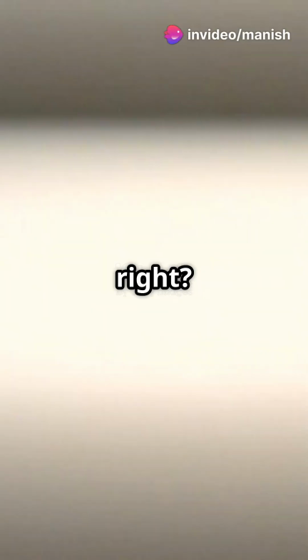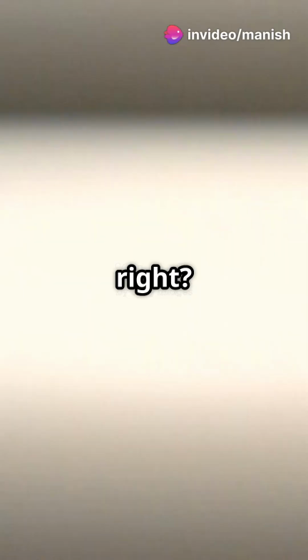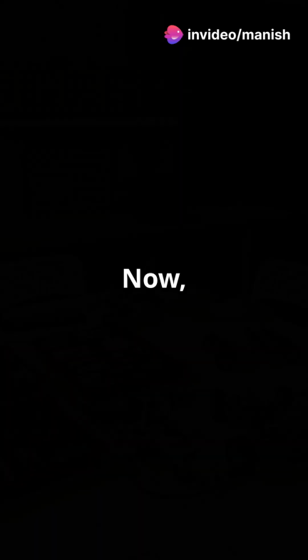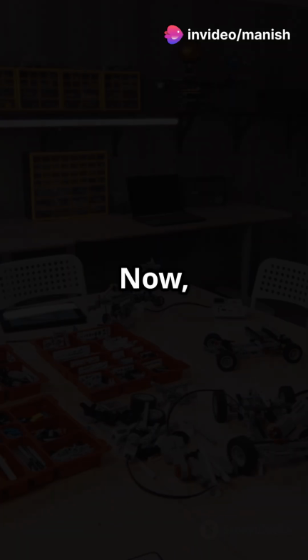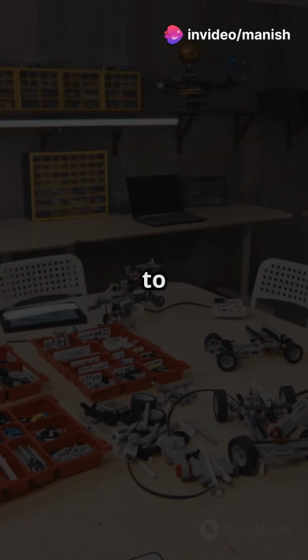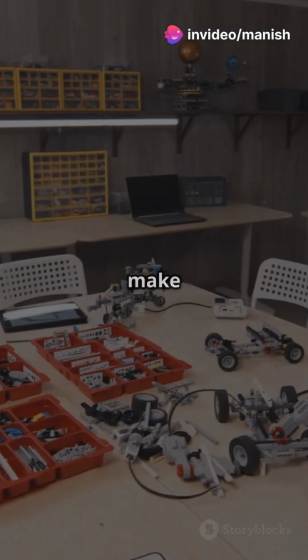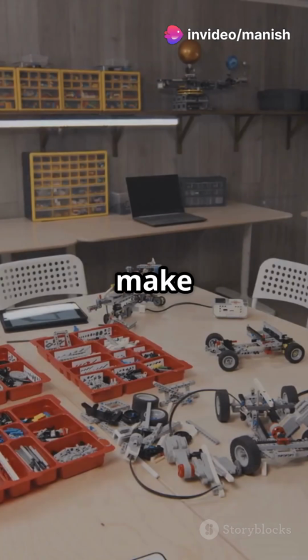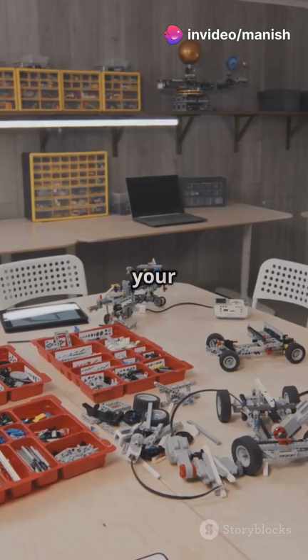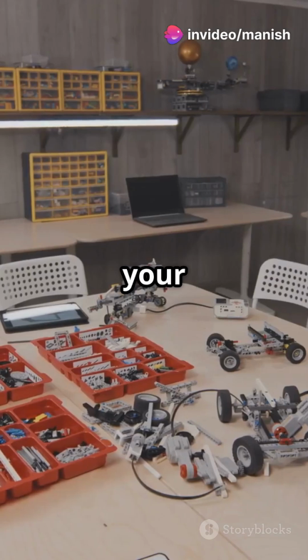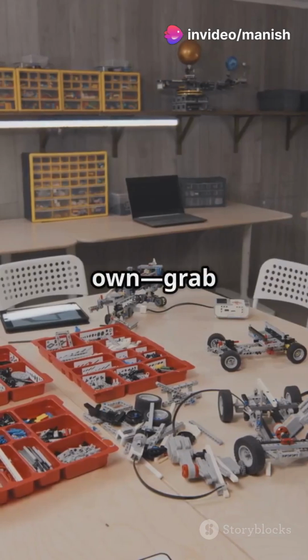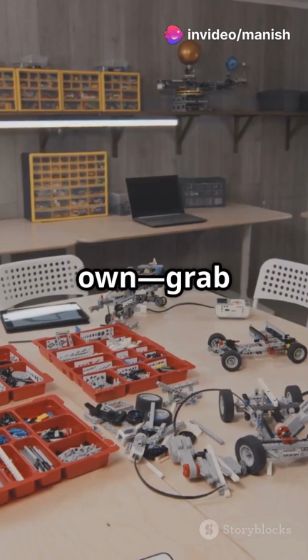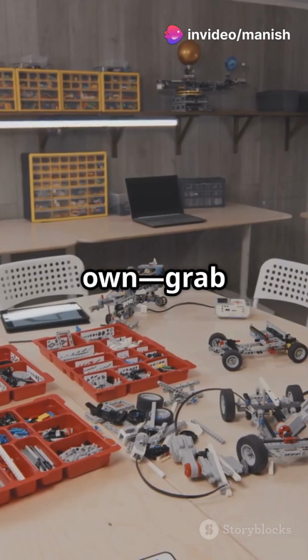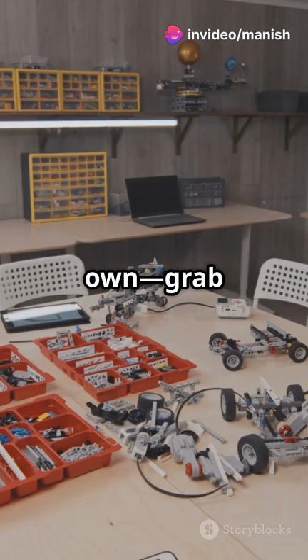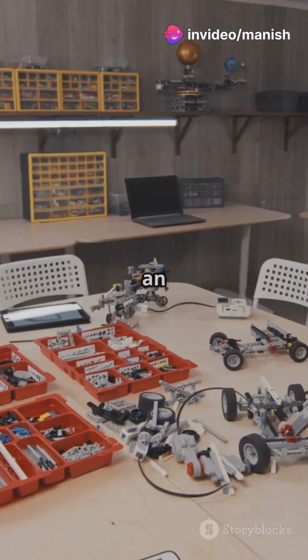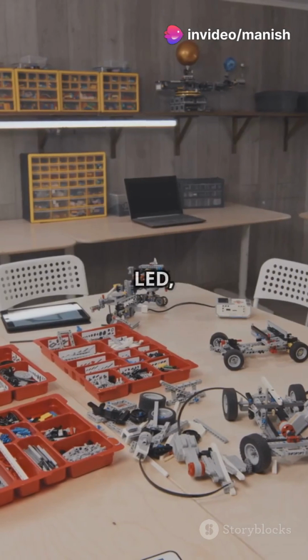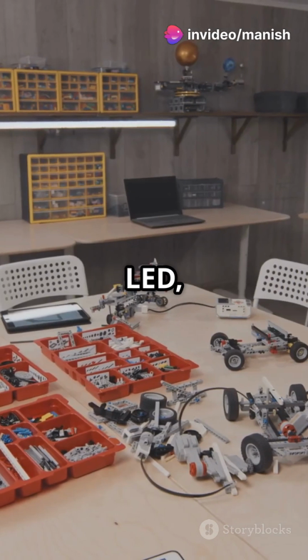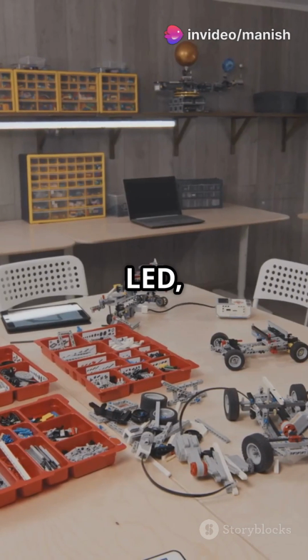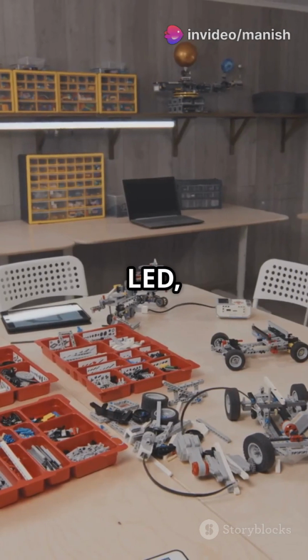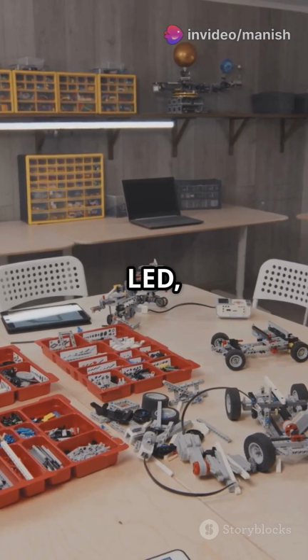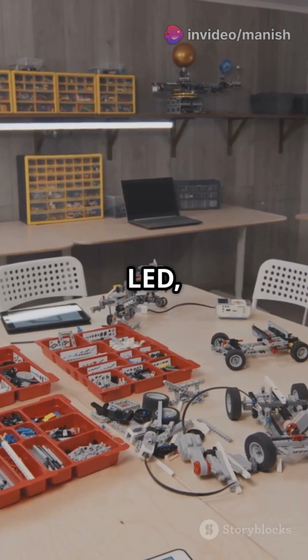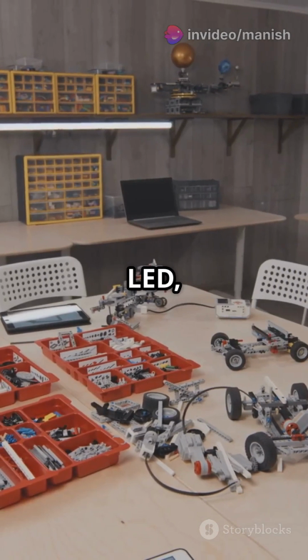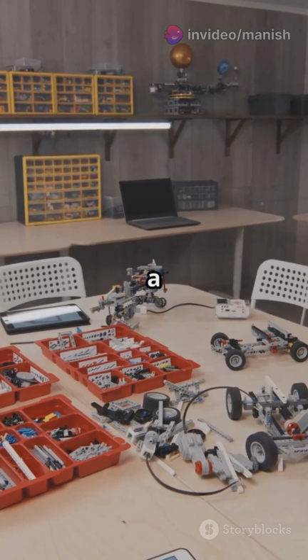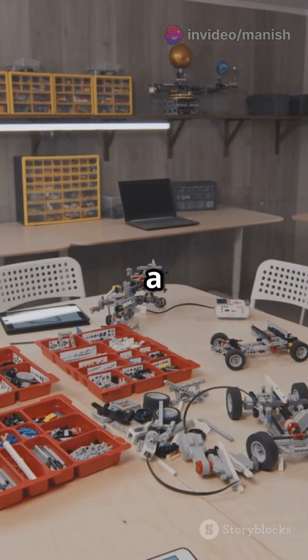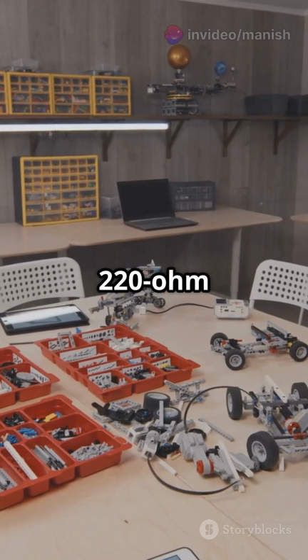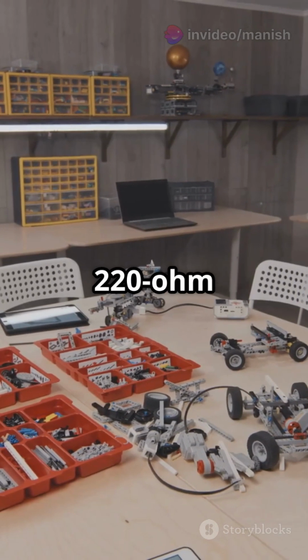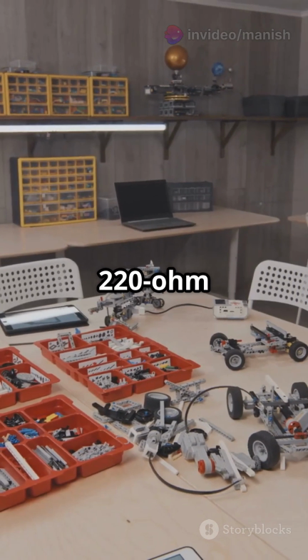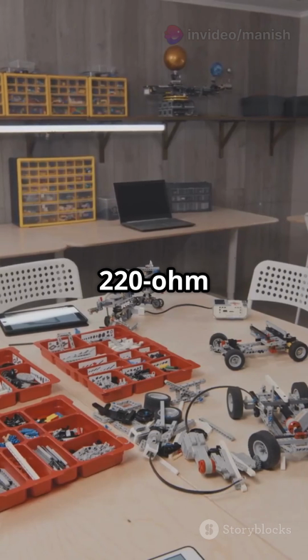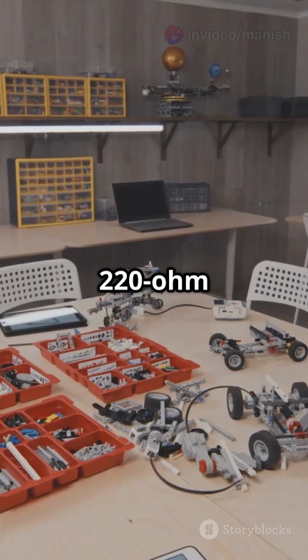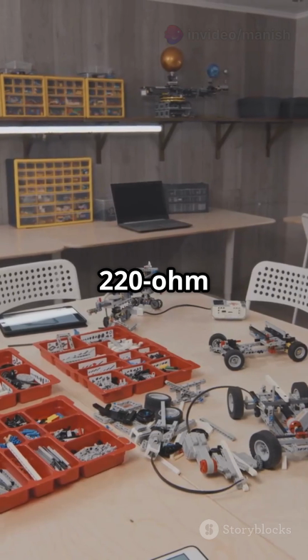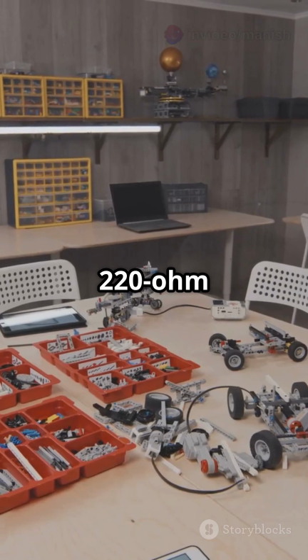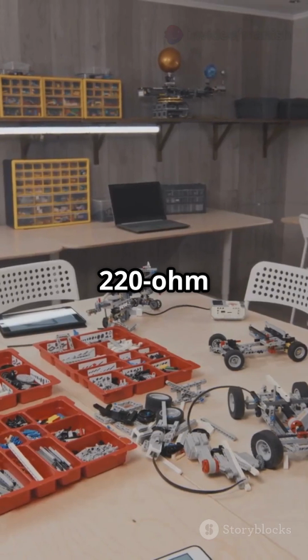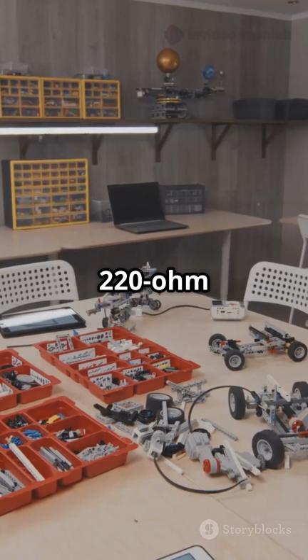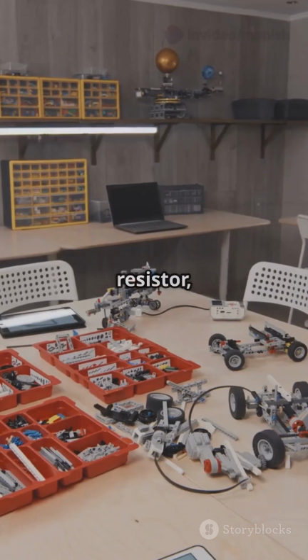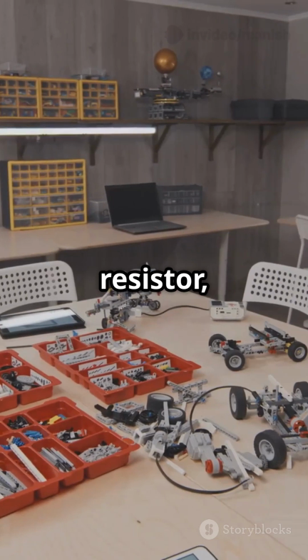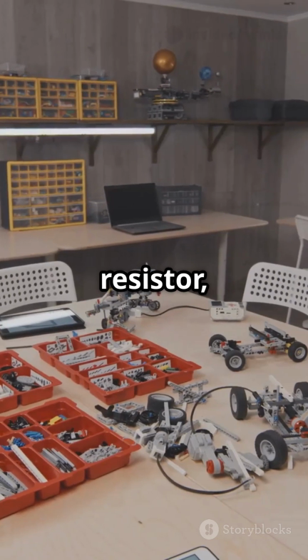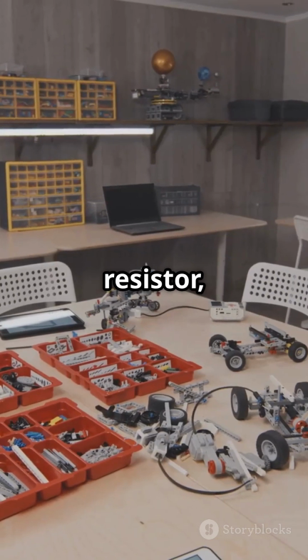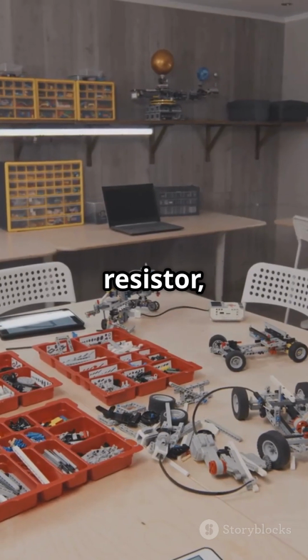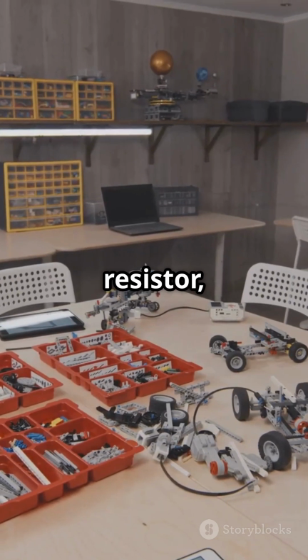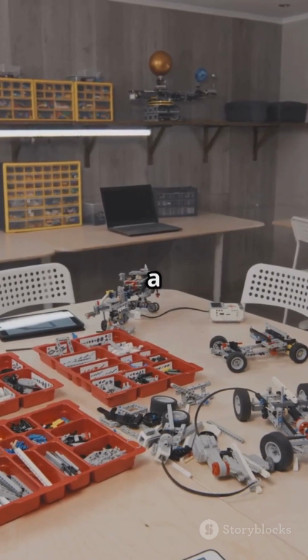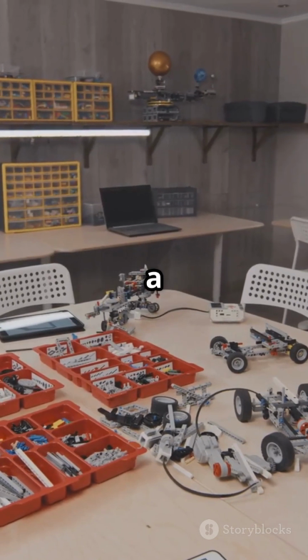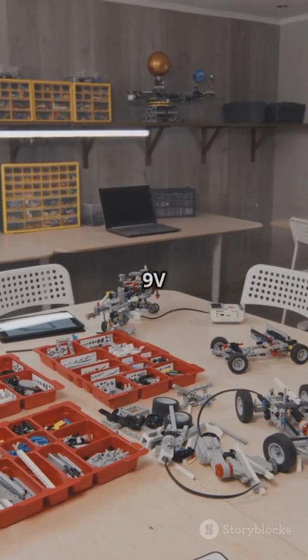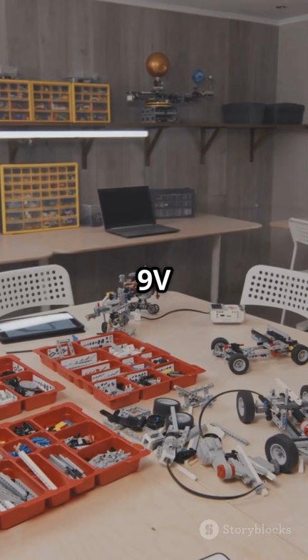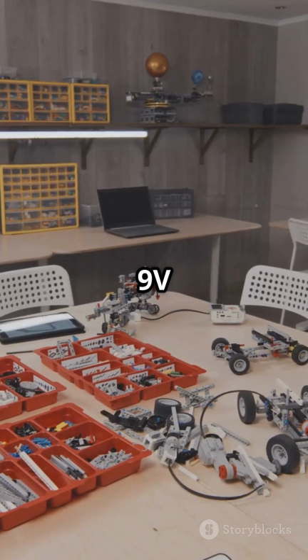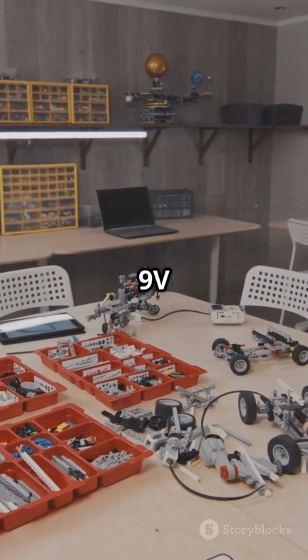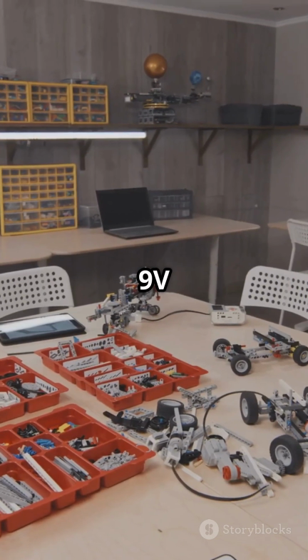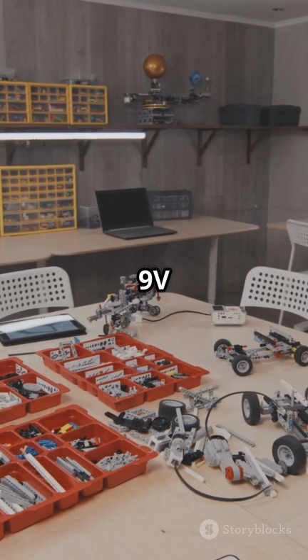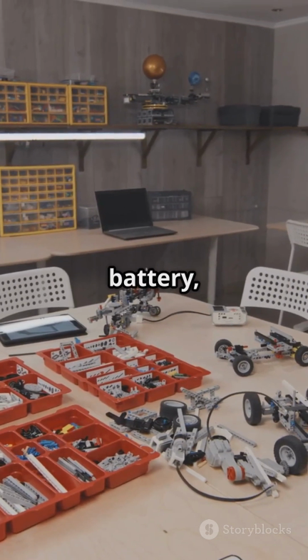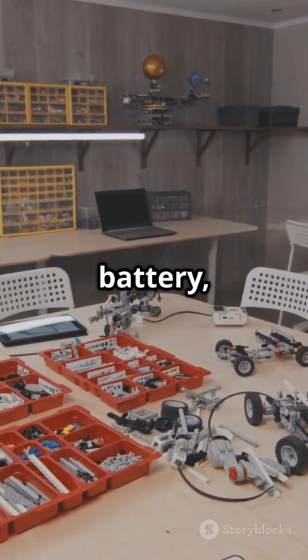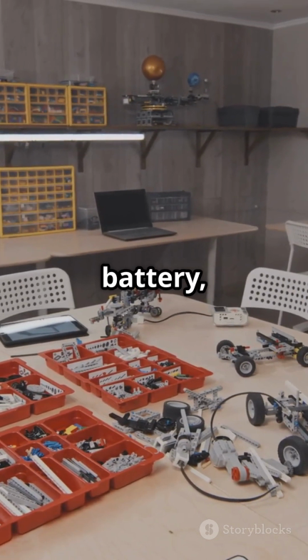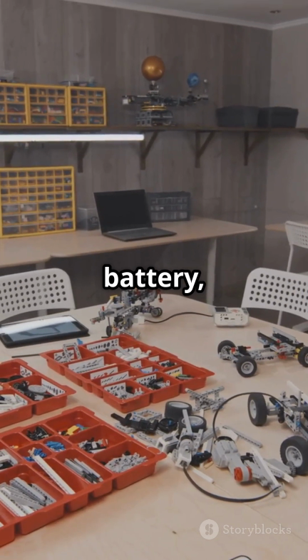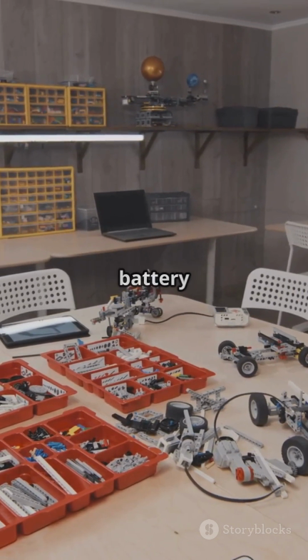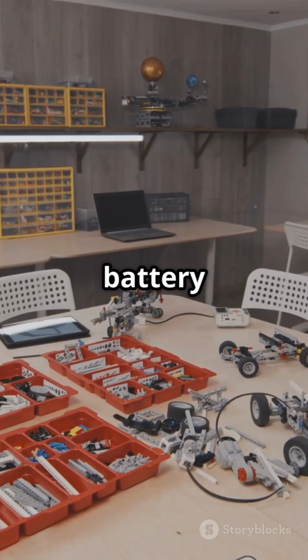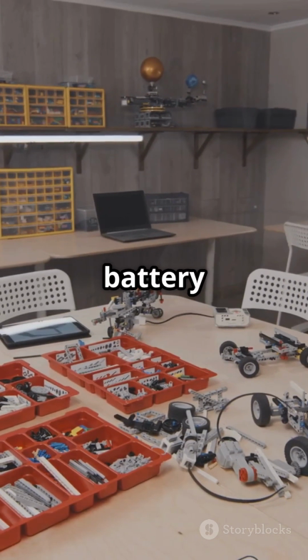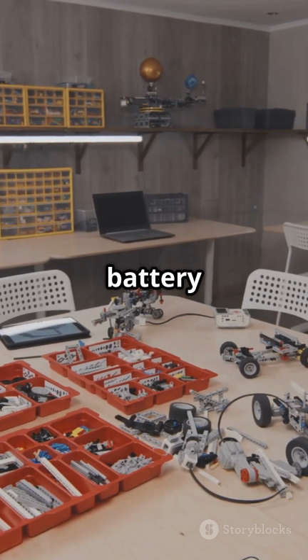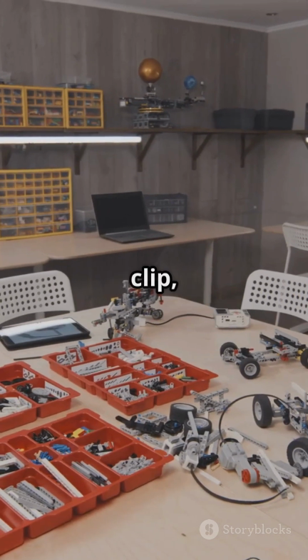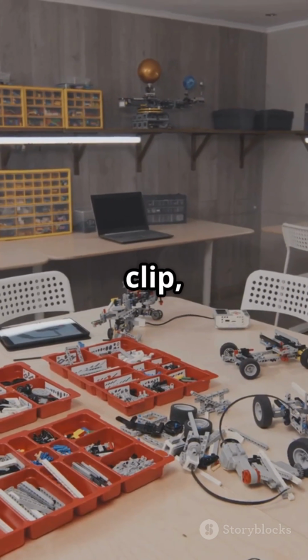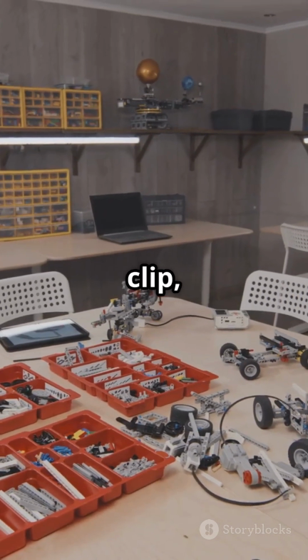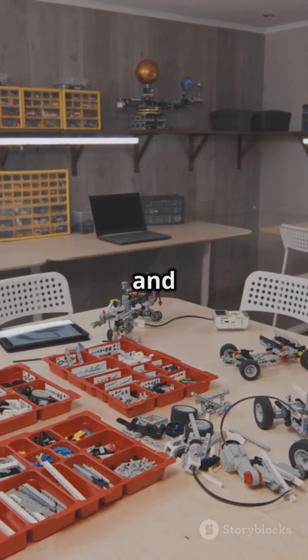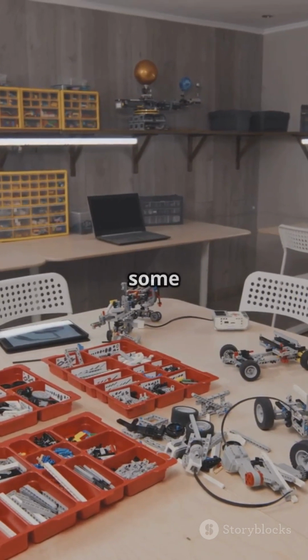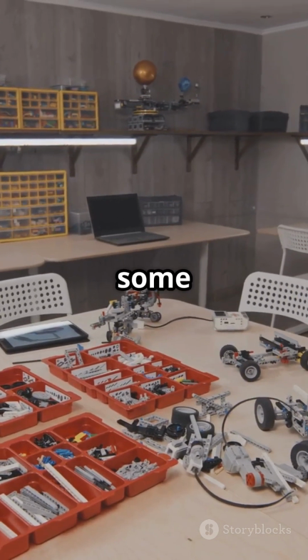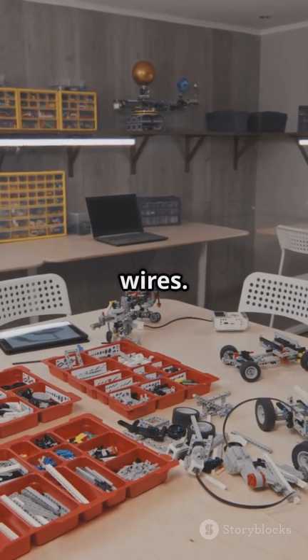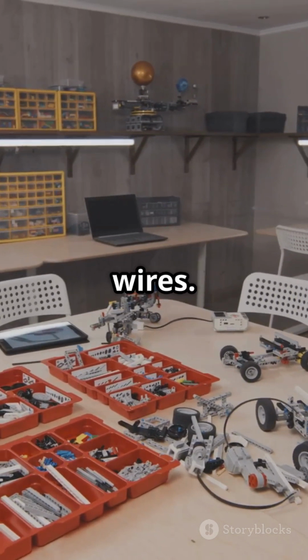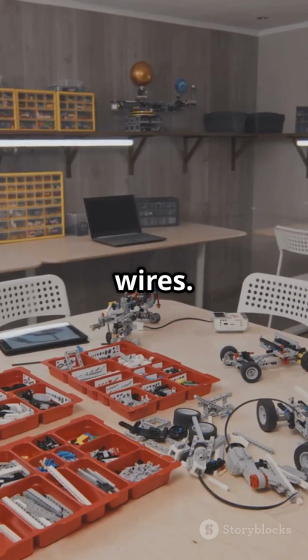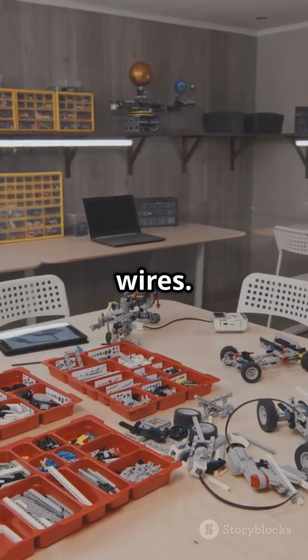Now, to make your own, grab an LED, a 220-ohm resistor, a 9V battery, battery clip, and some wires.